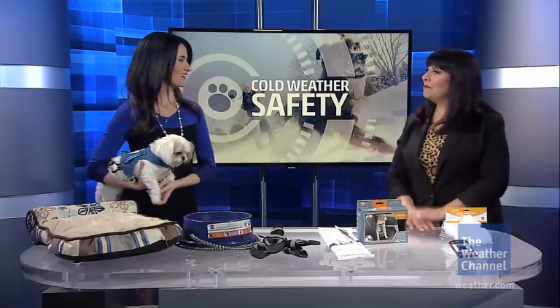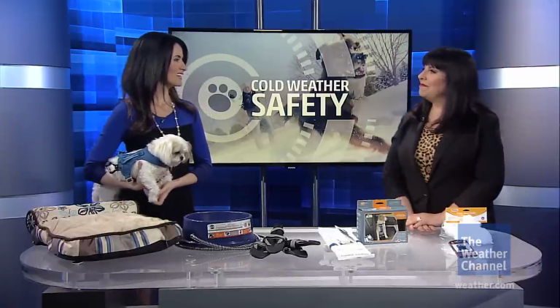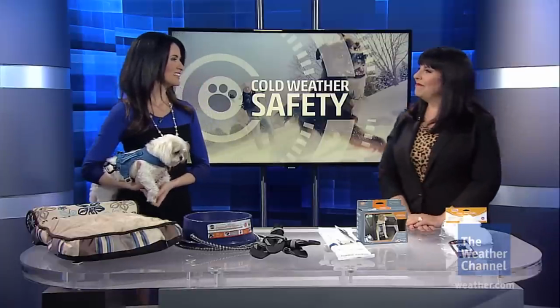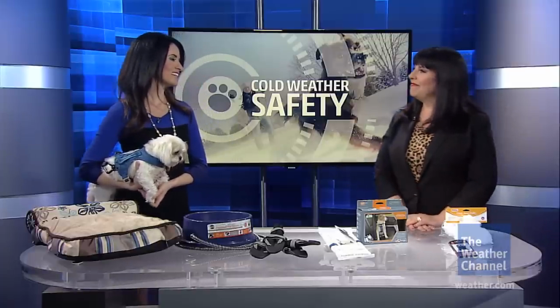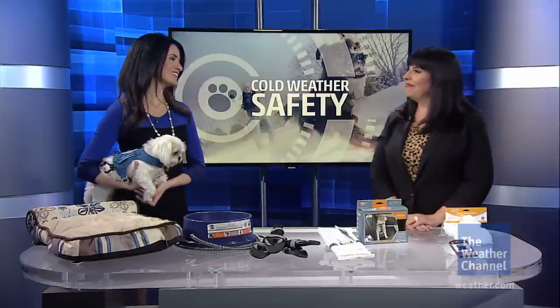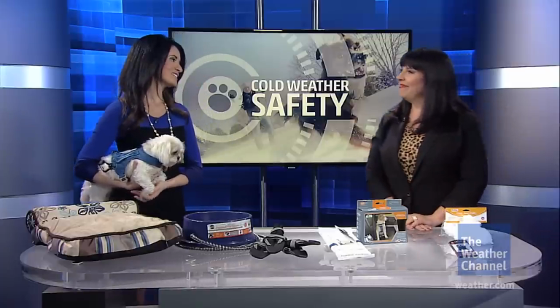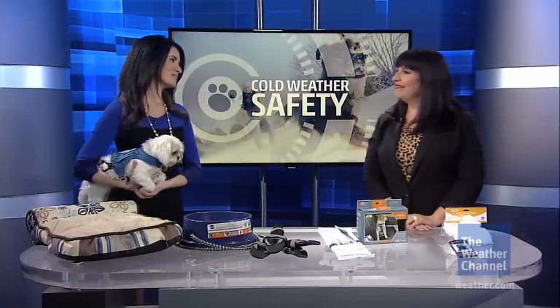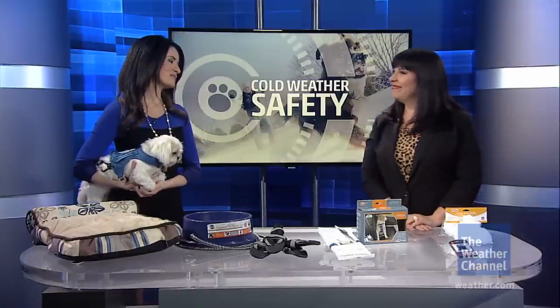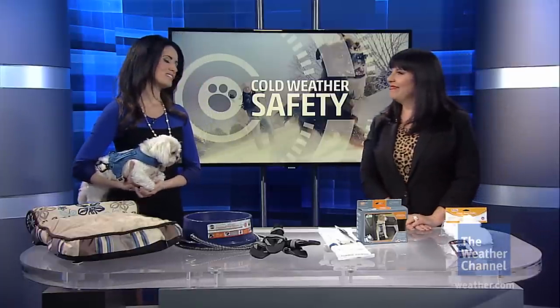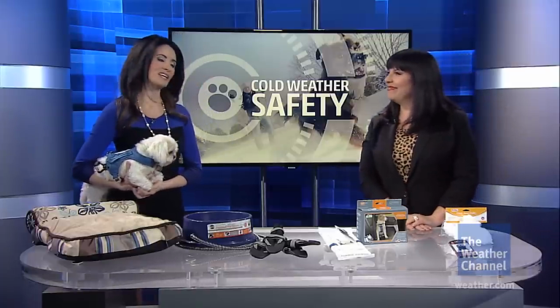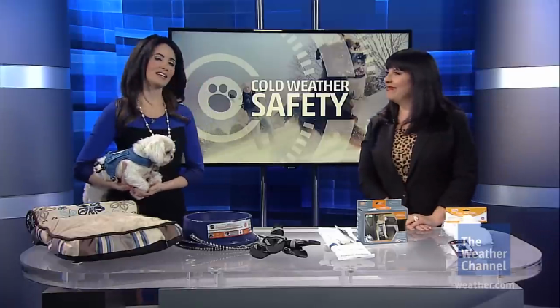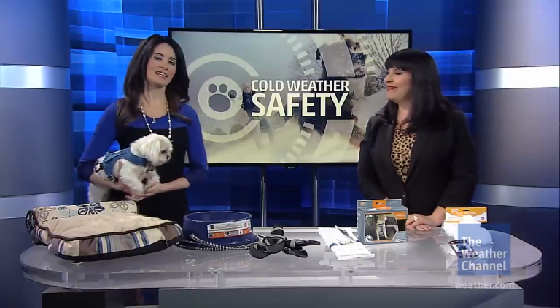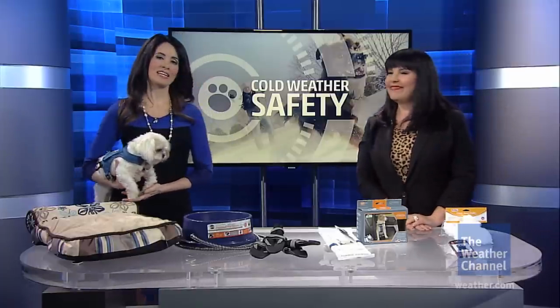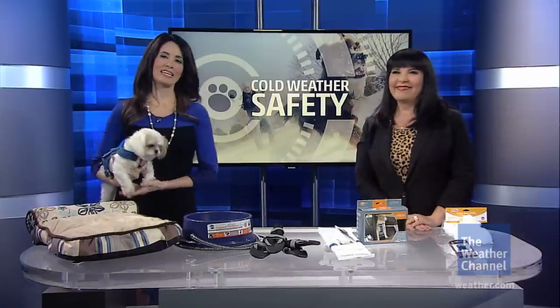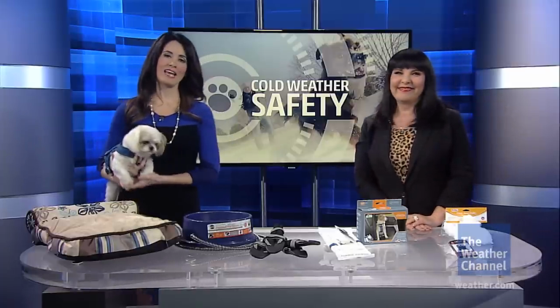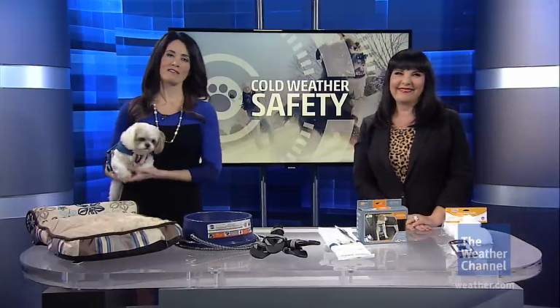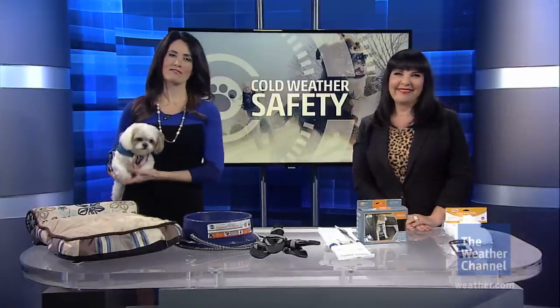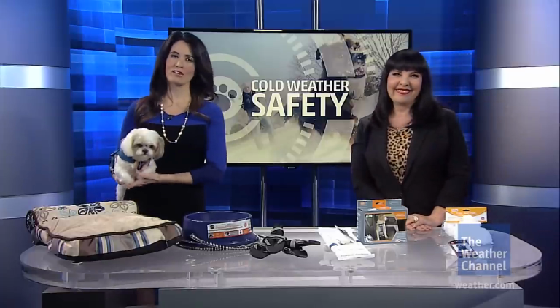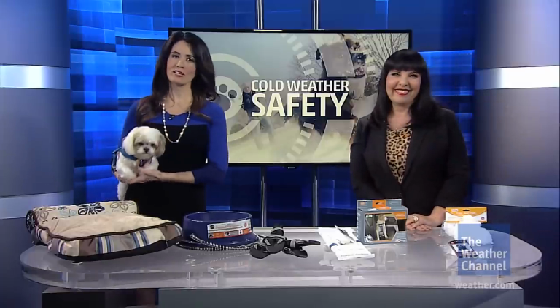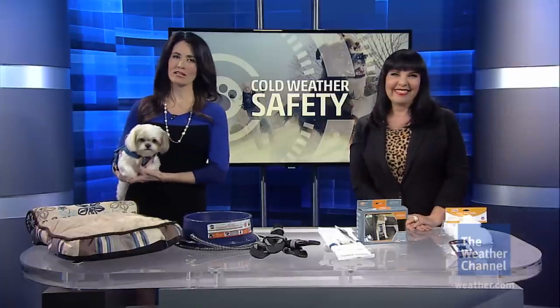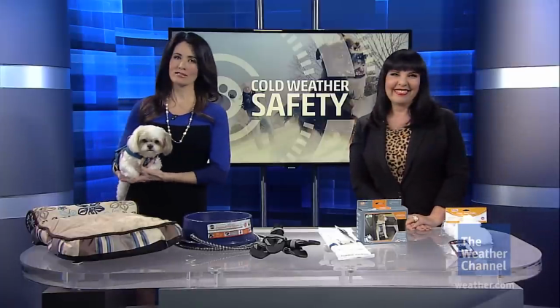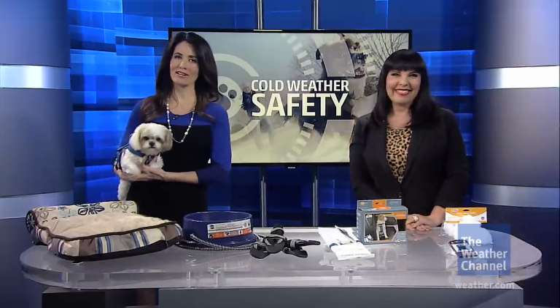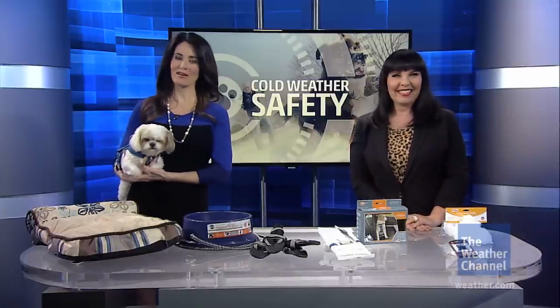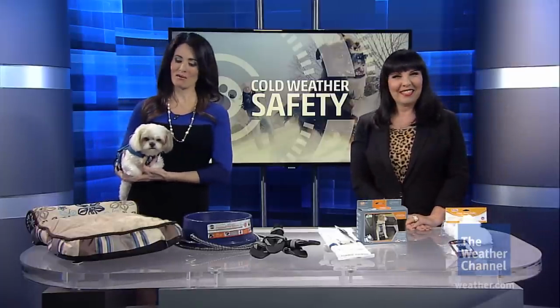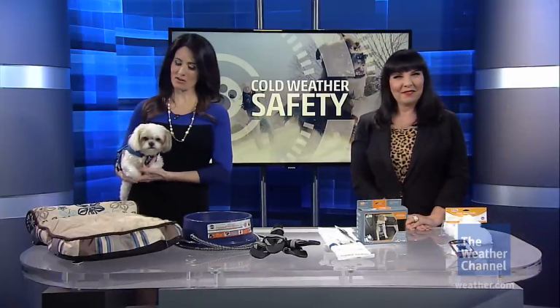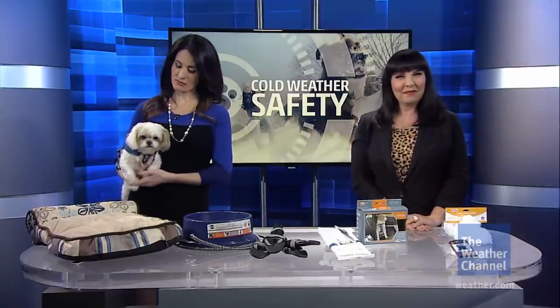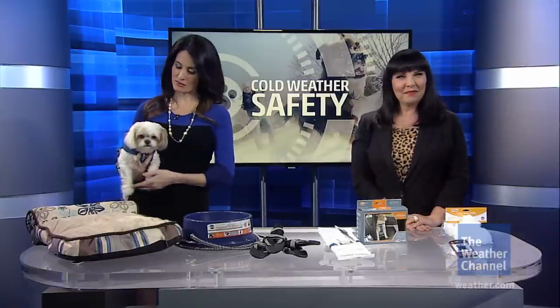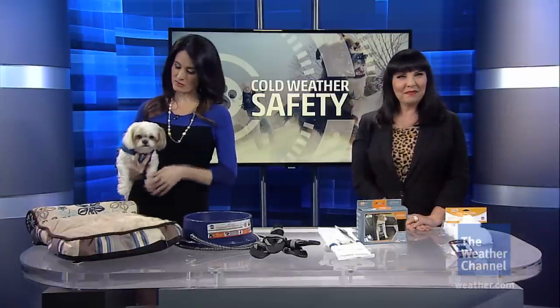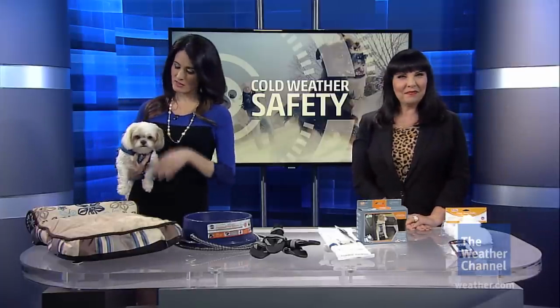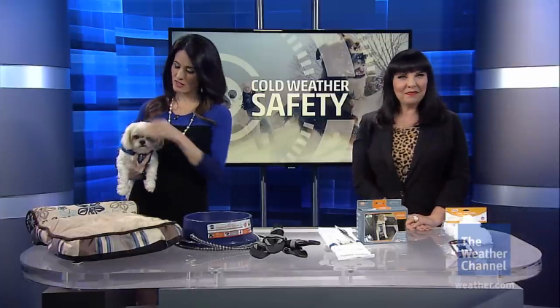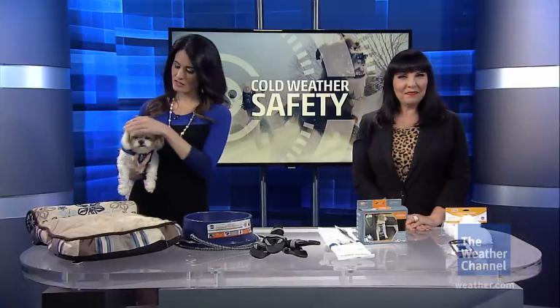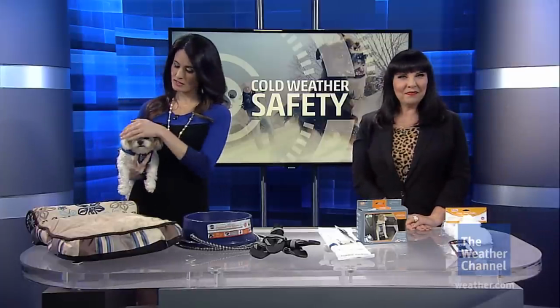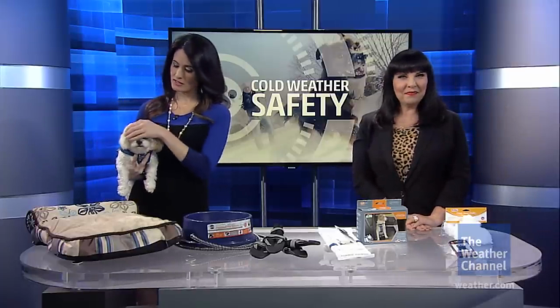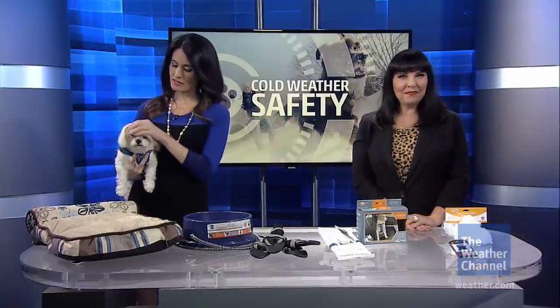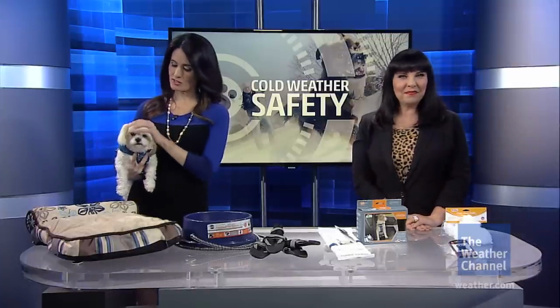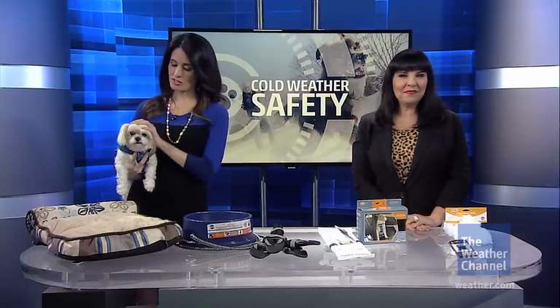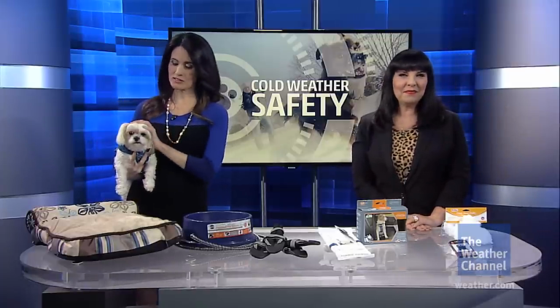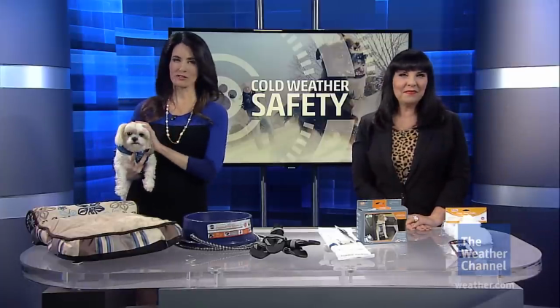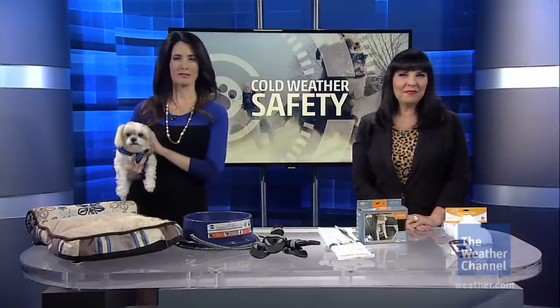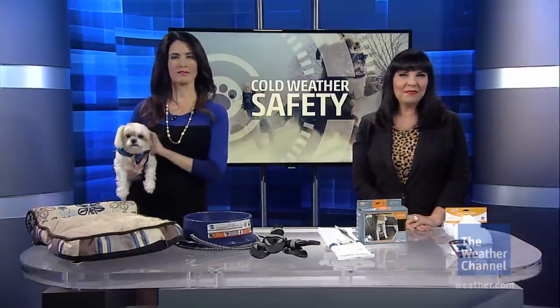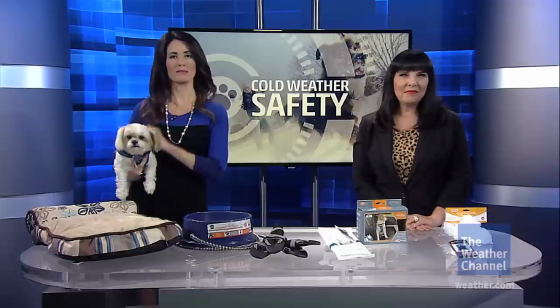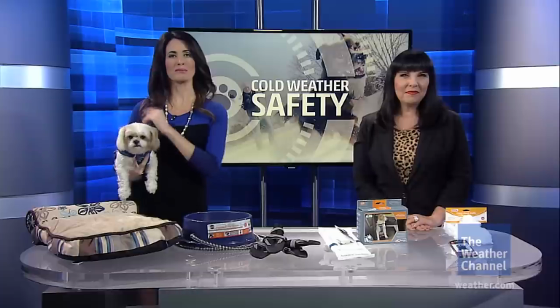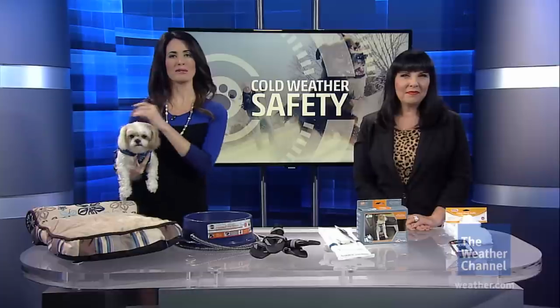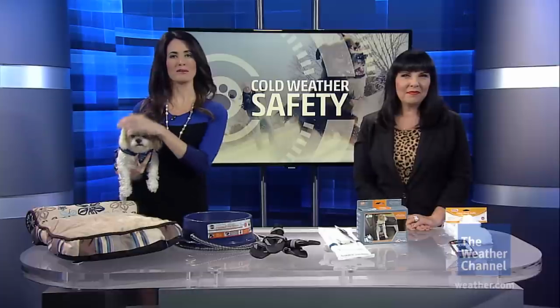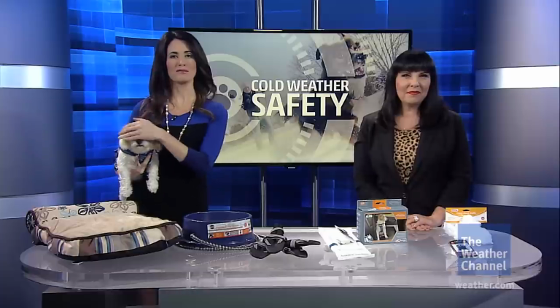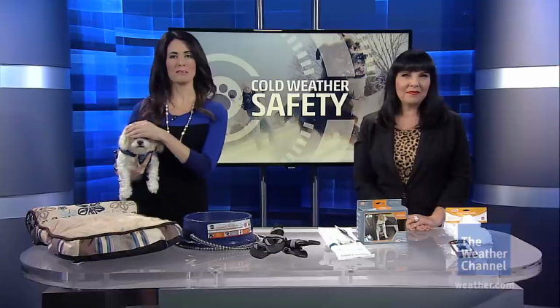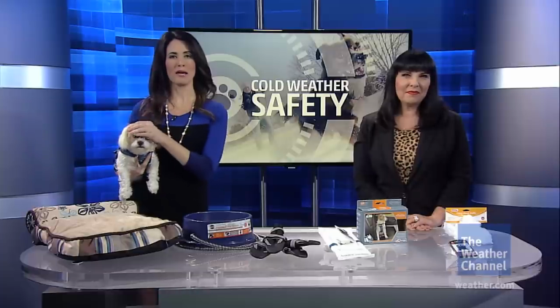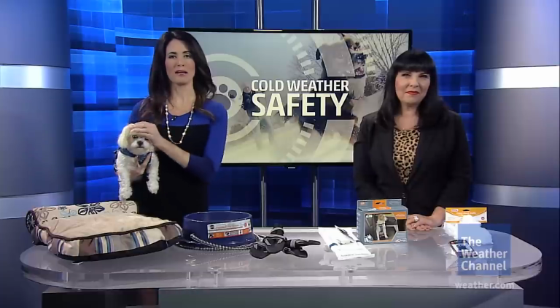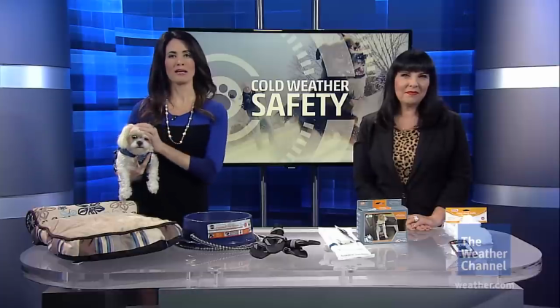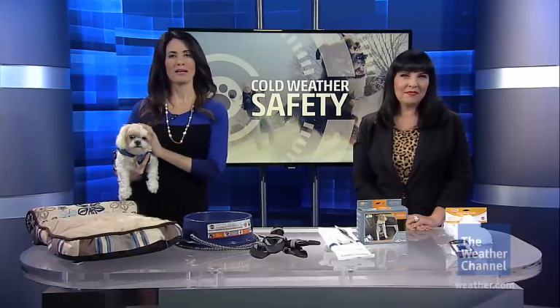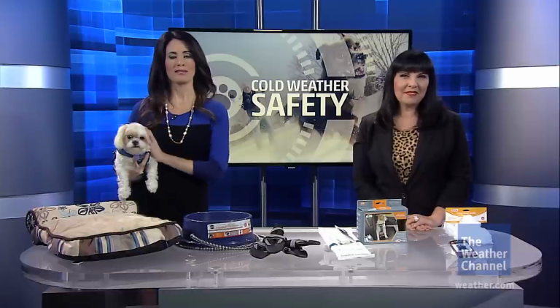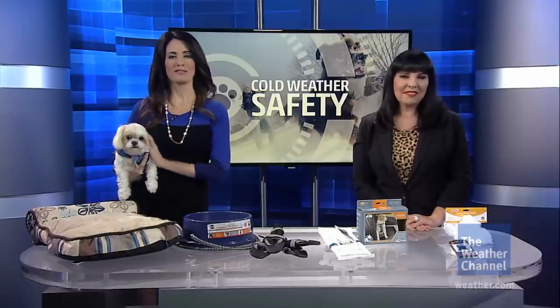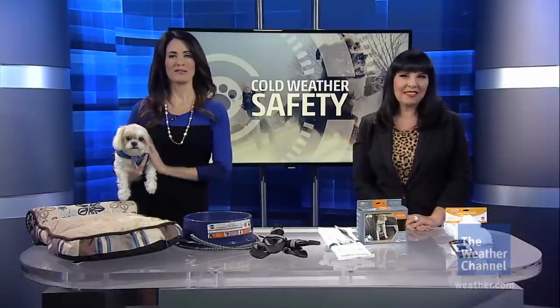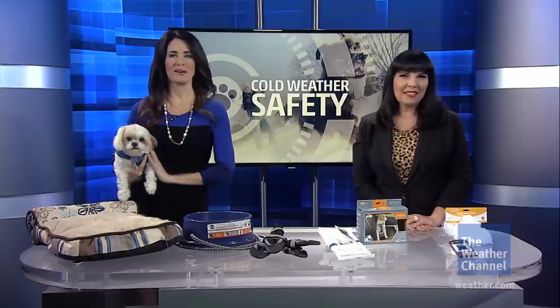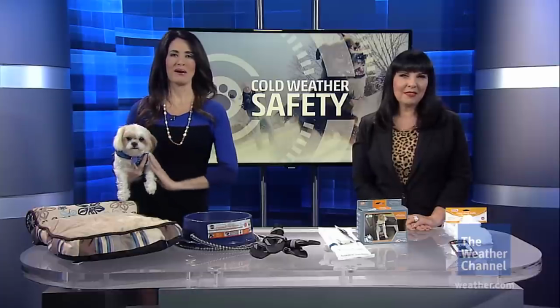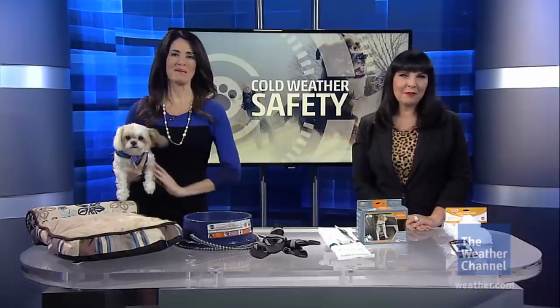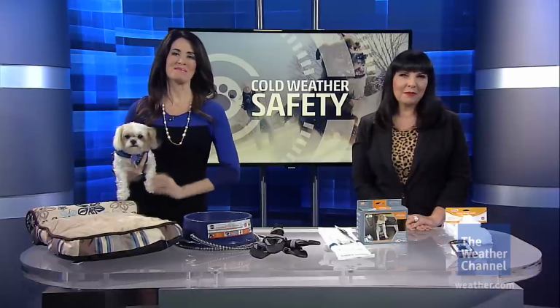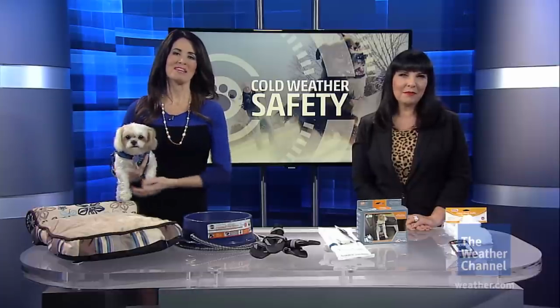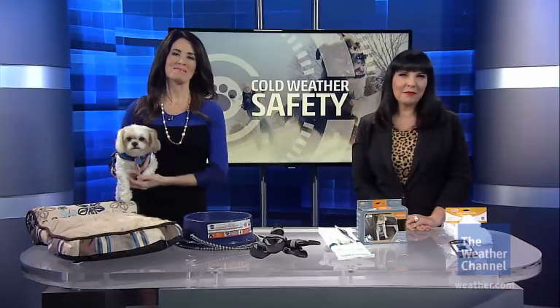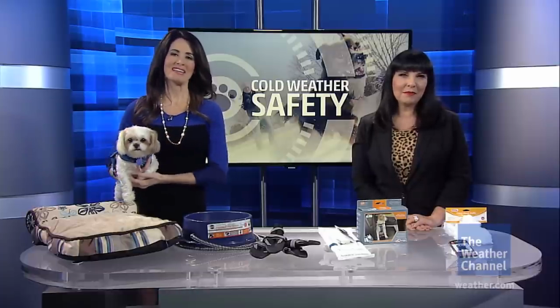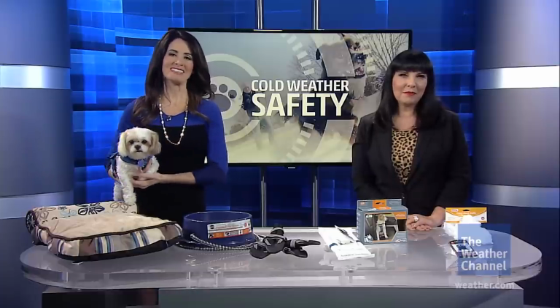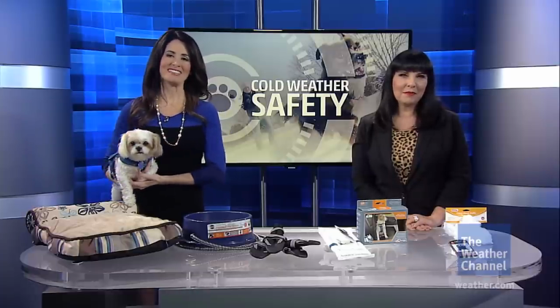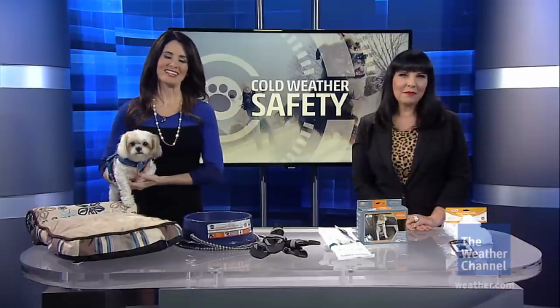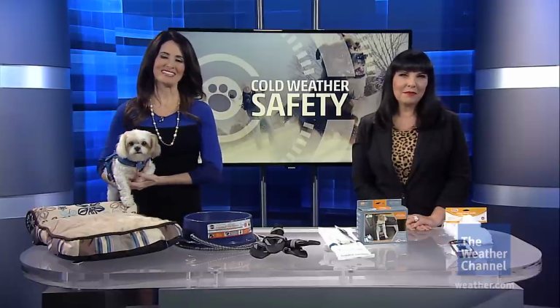Thank you so much, Sandy. And again, furkids.org if you would like to take Jinxie — another beautiful pet — into your home. Back to you guys.